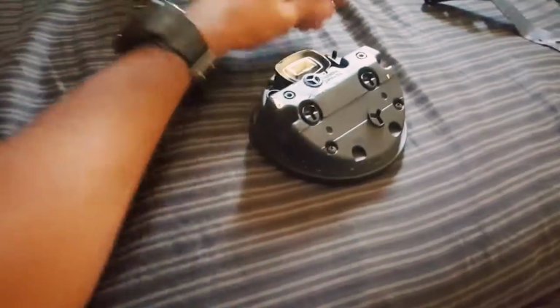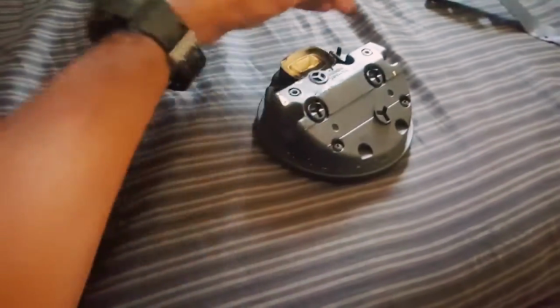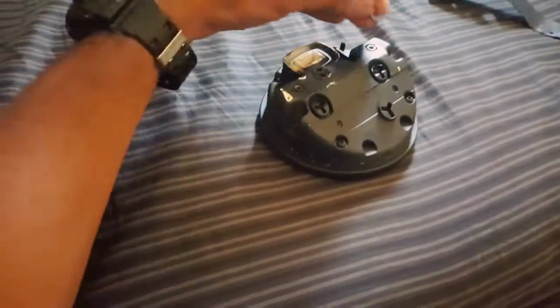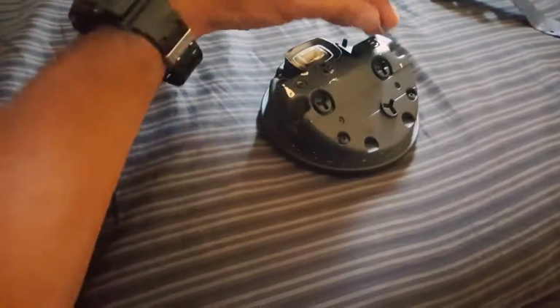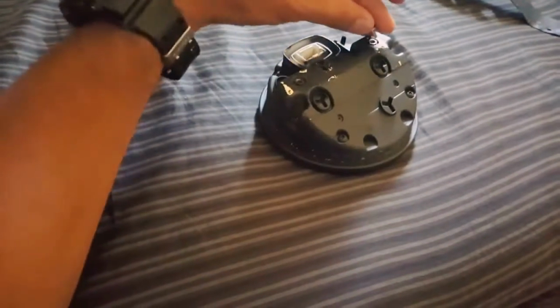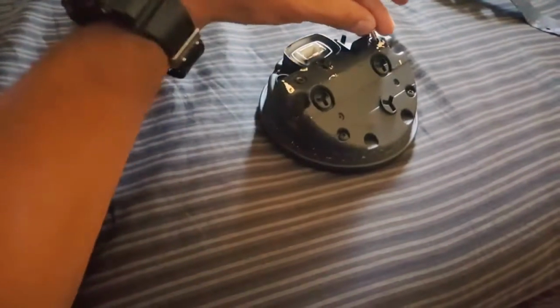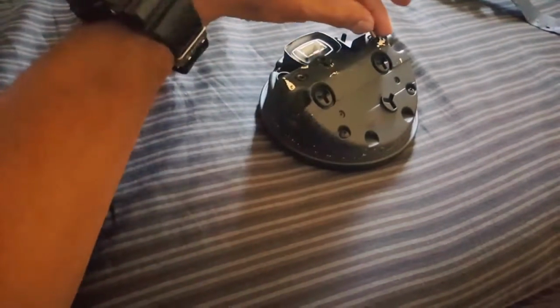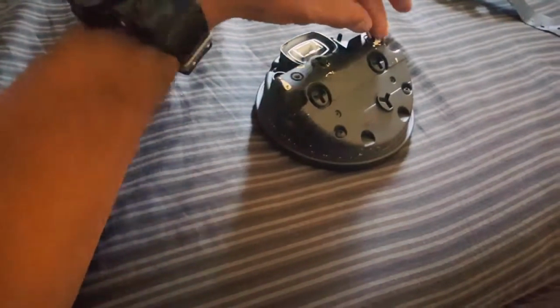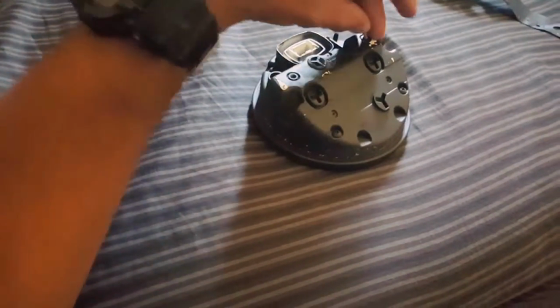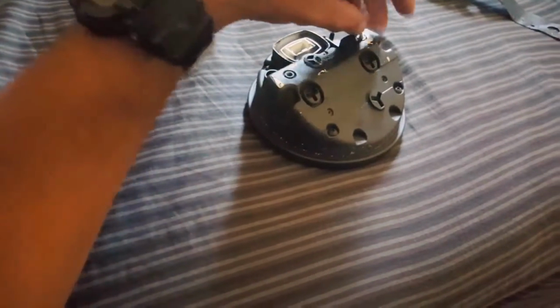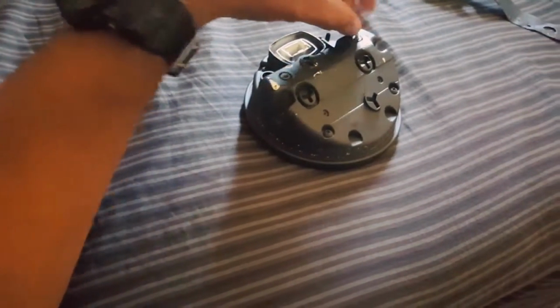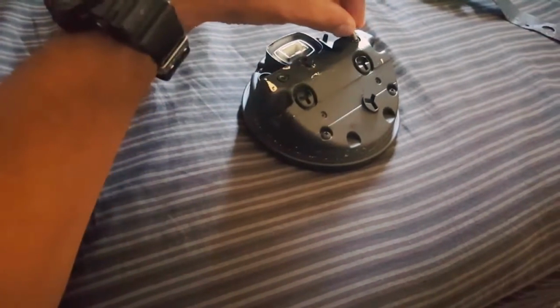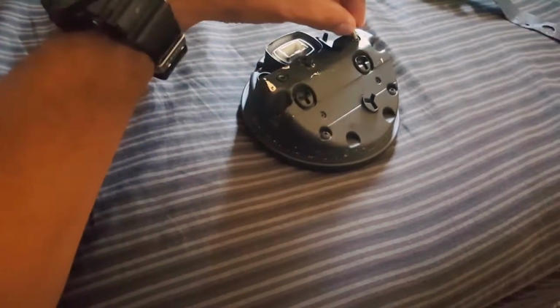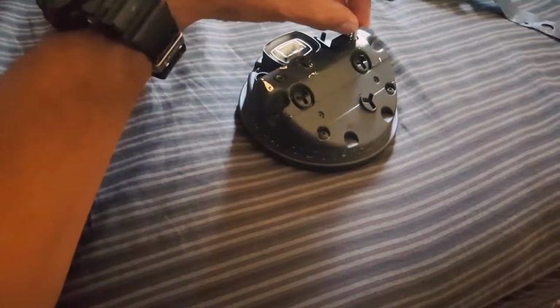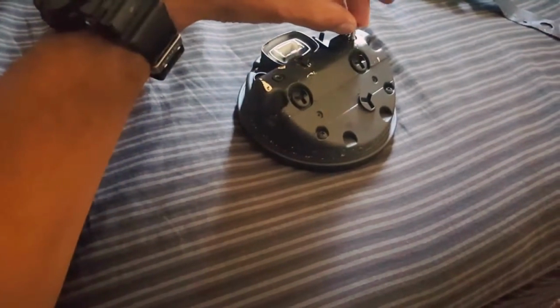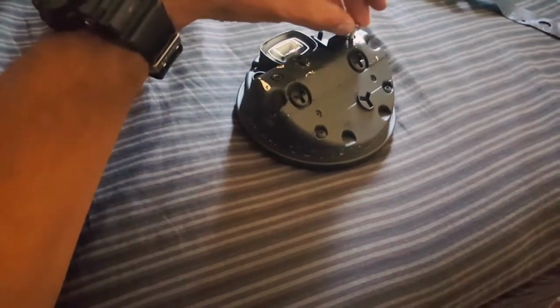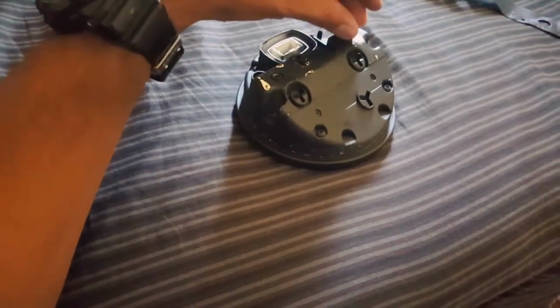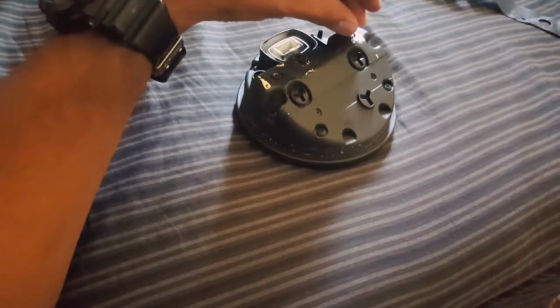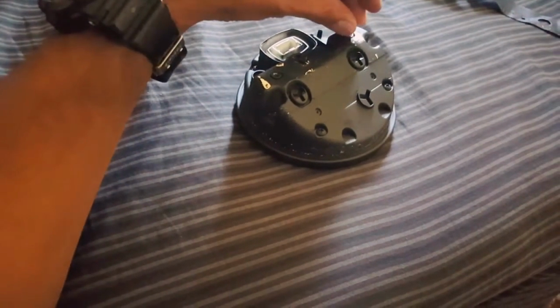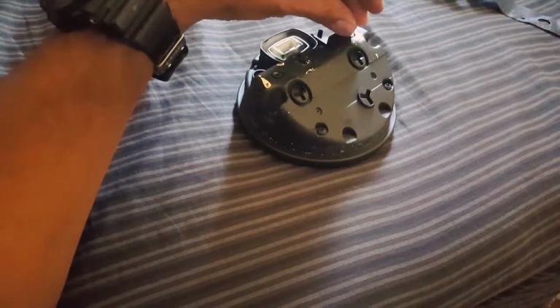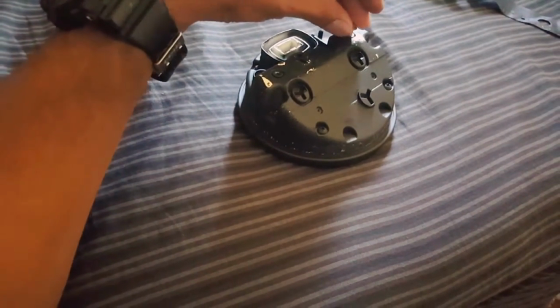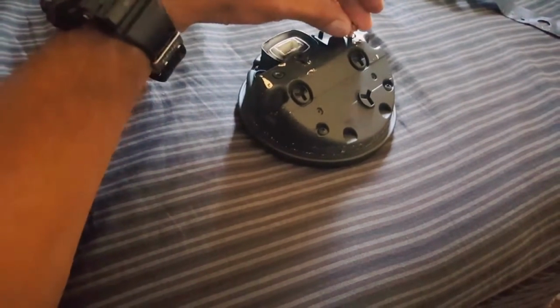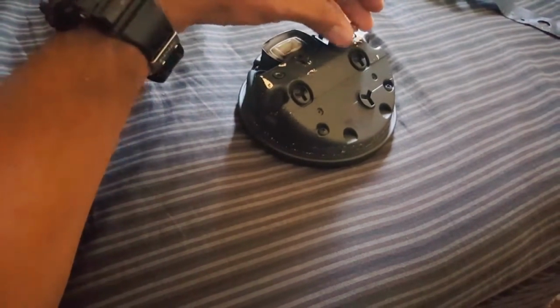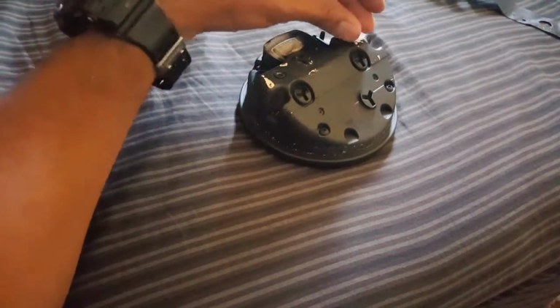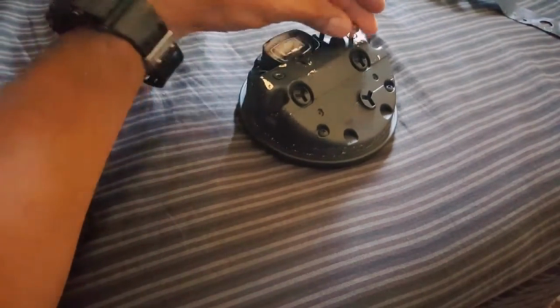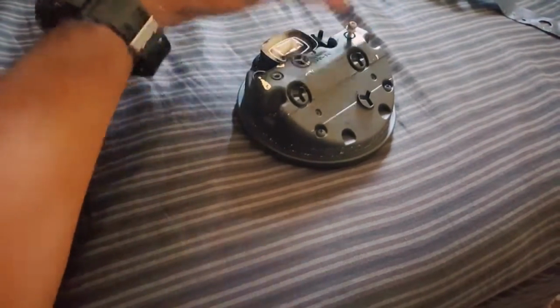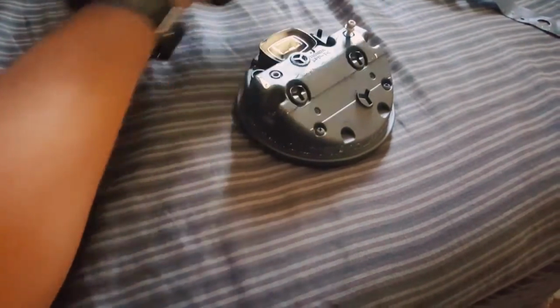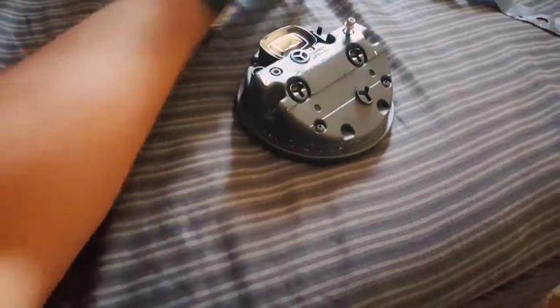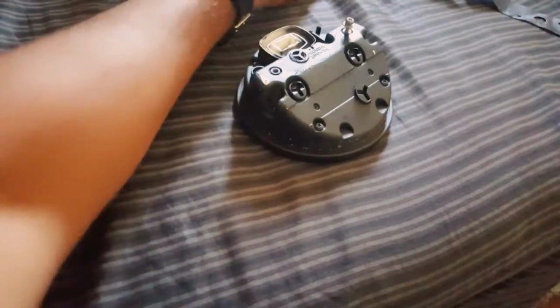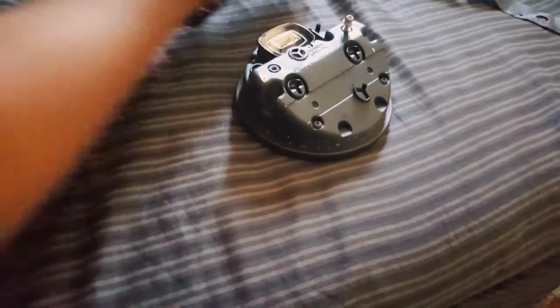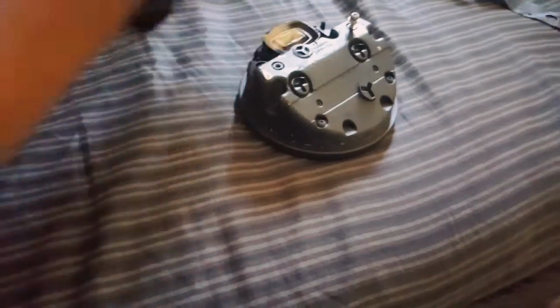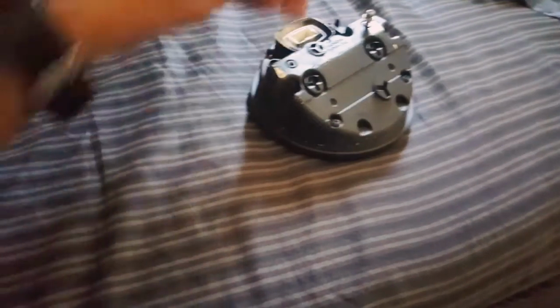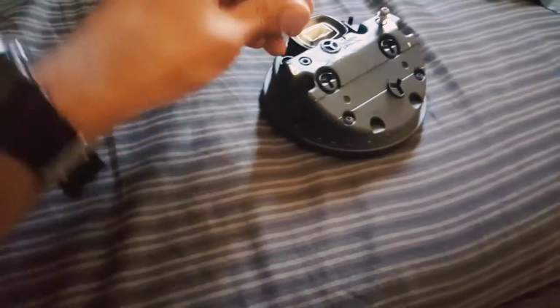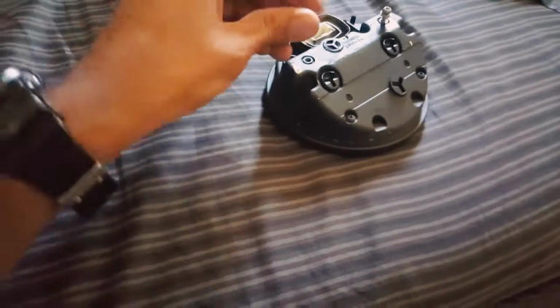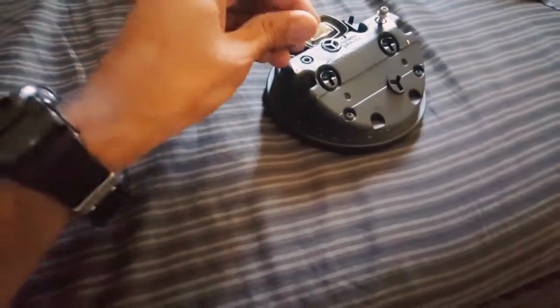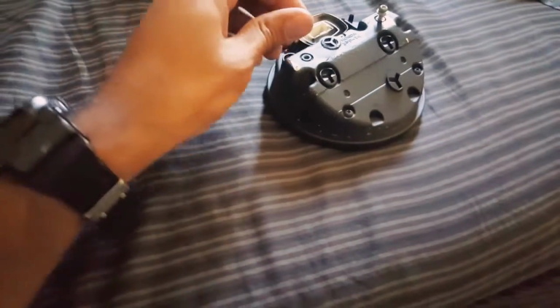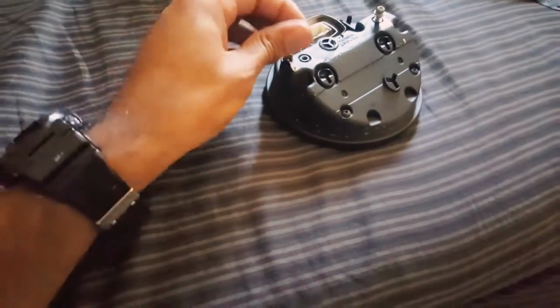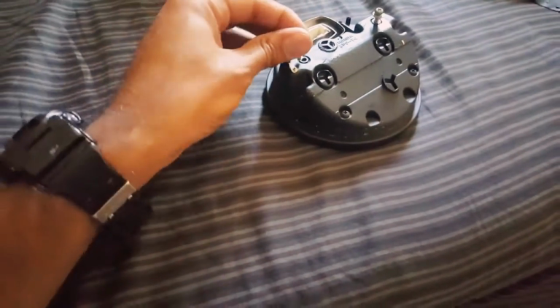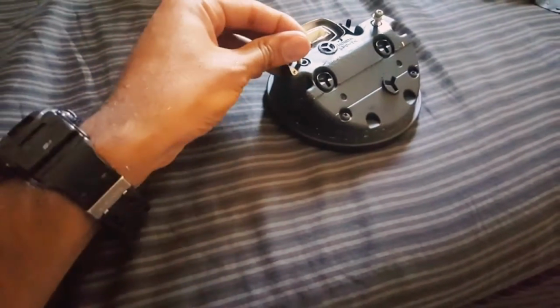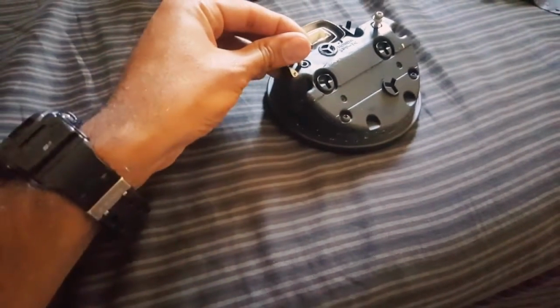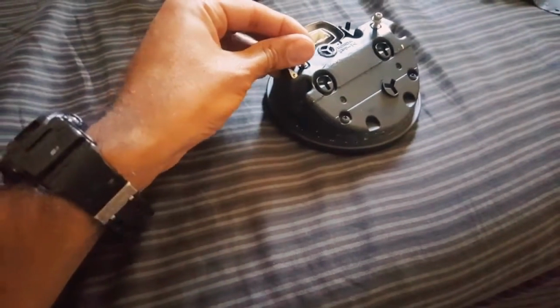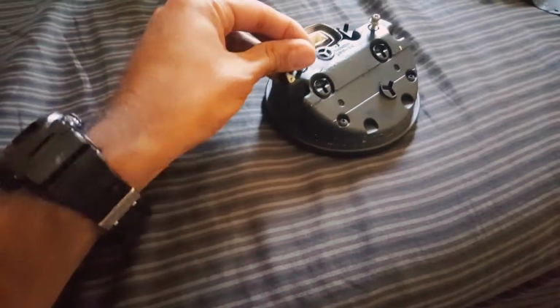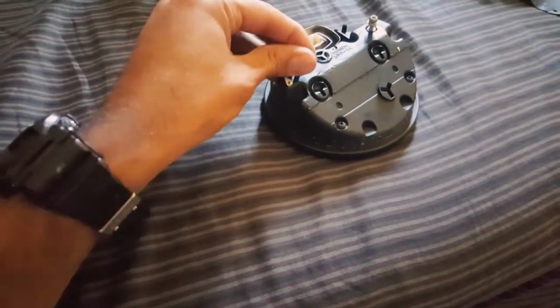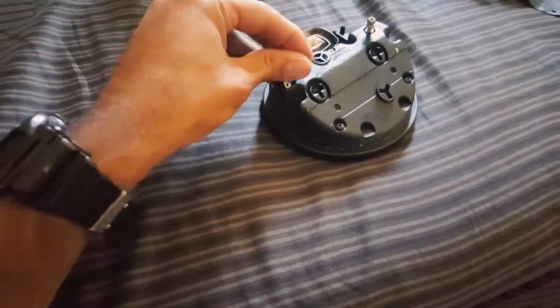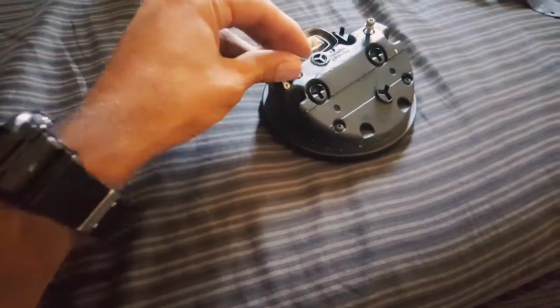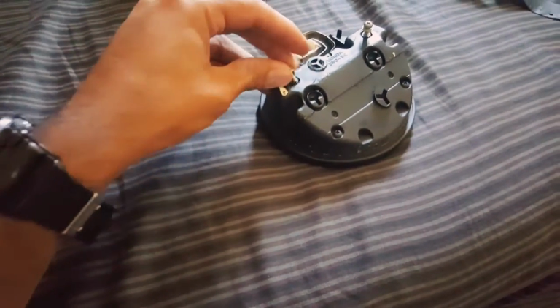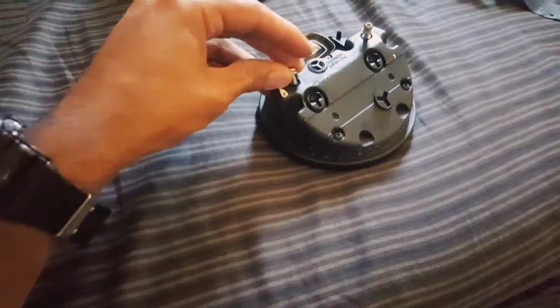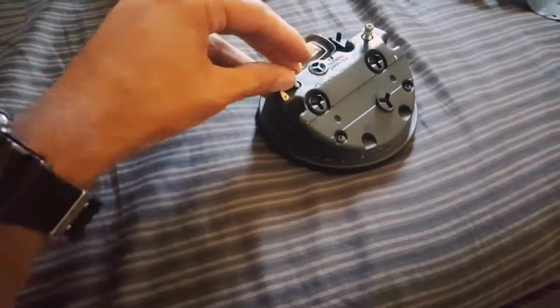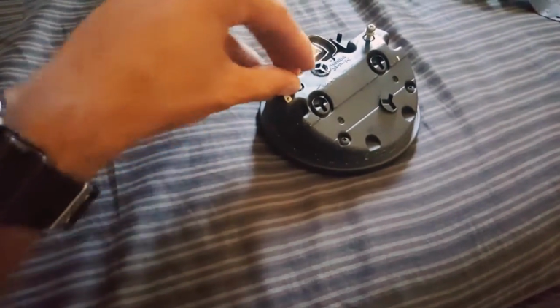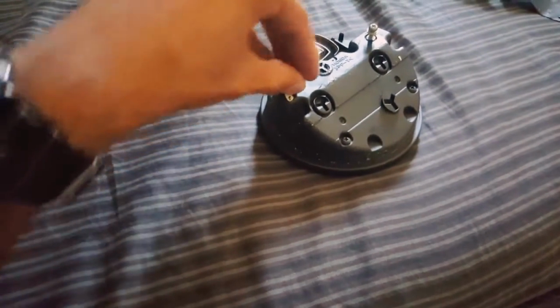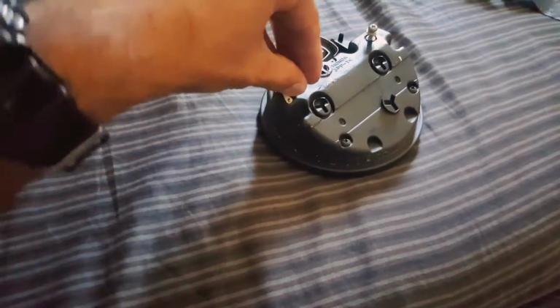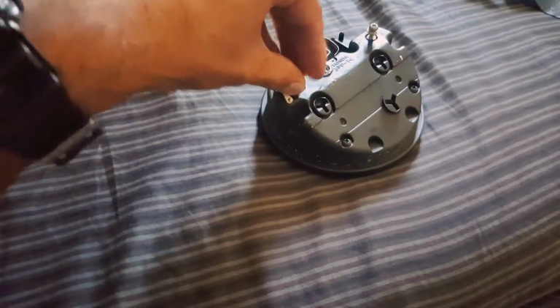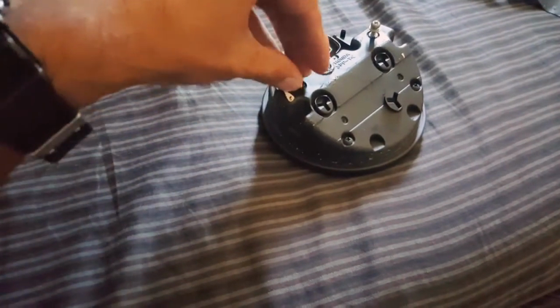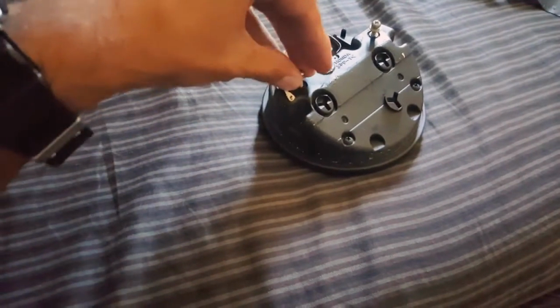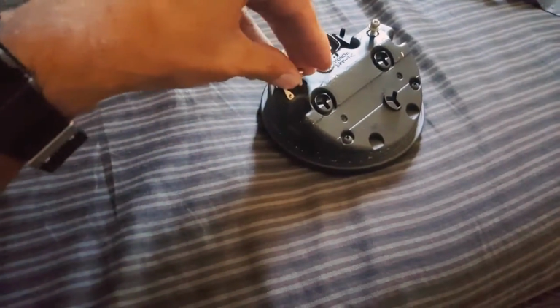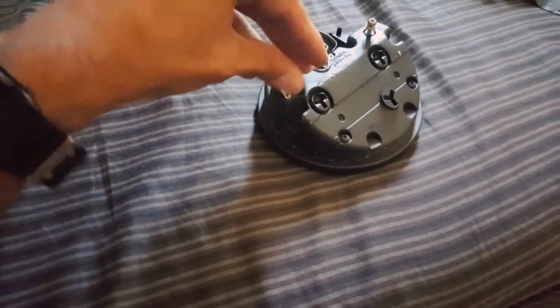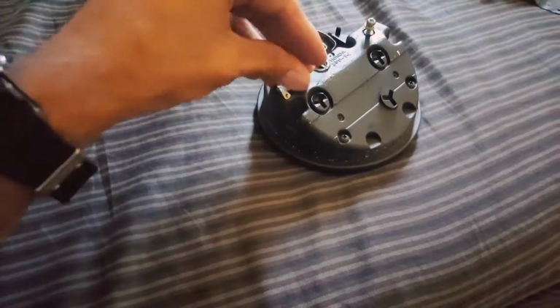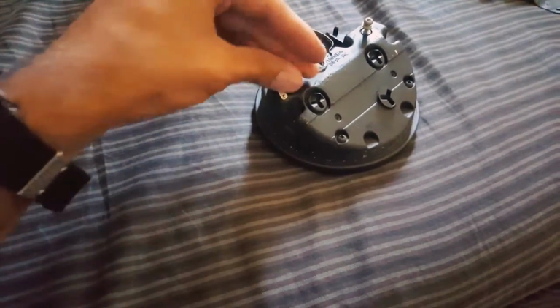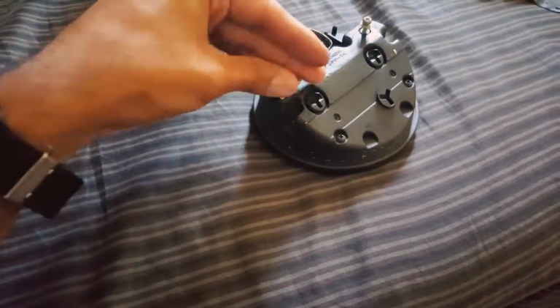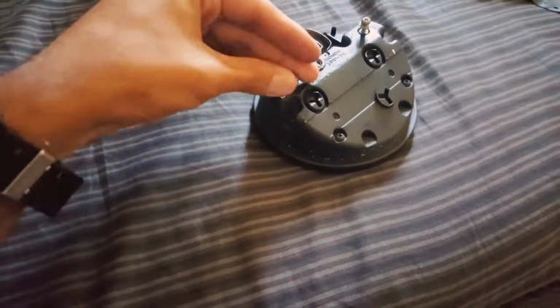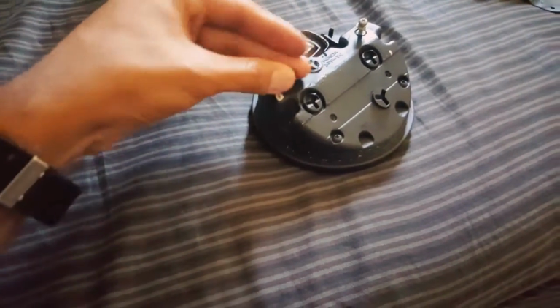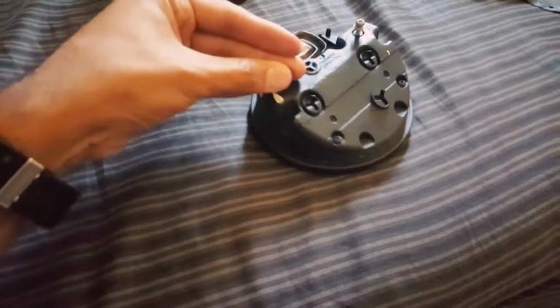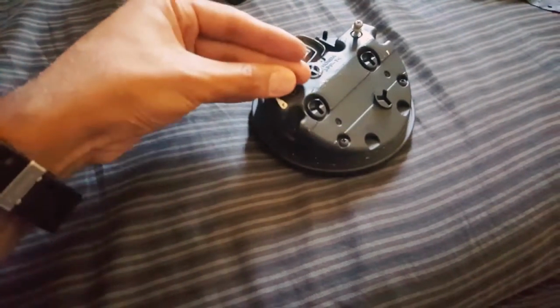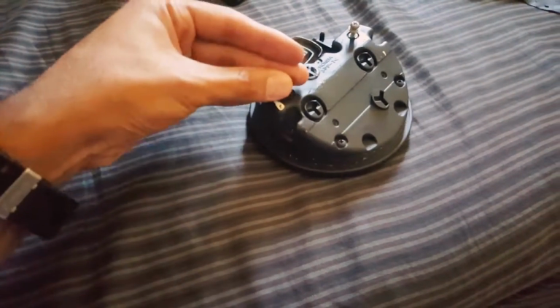Save these two screws — the one that goes there and the one that goes there.